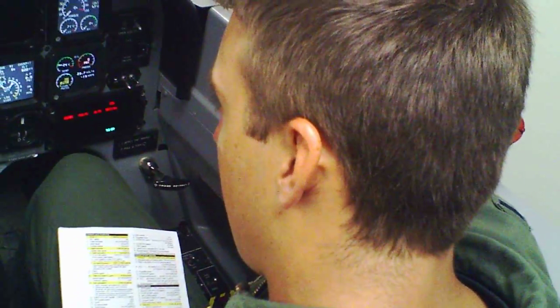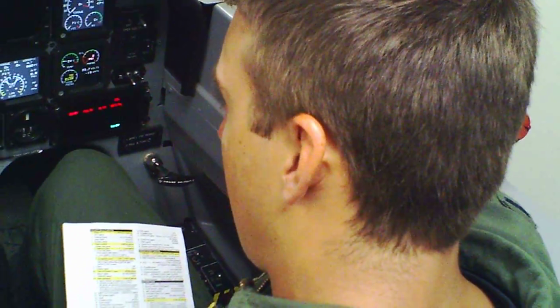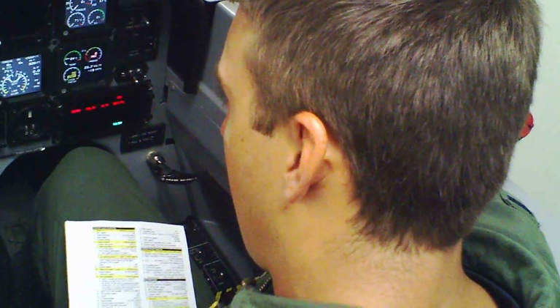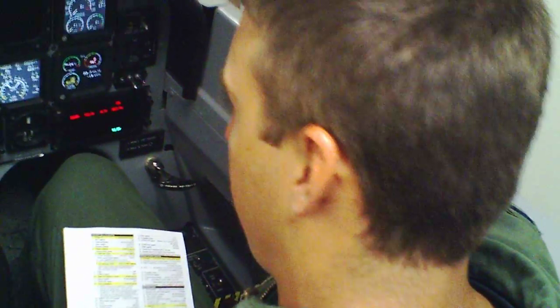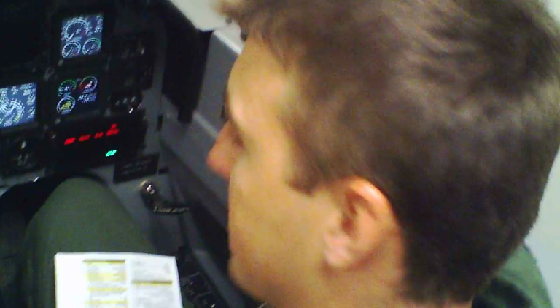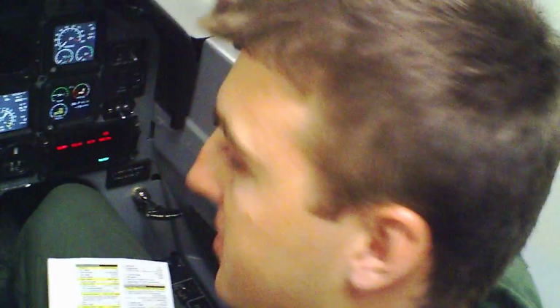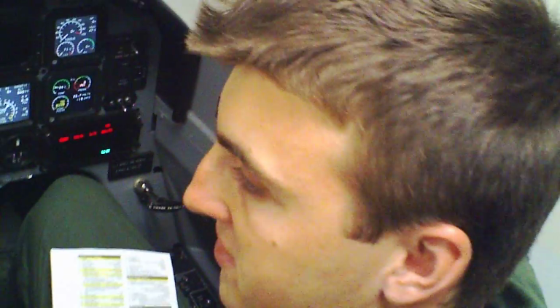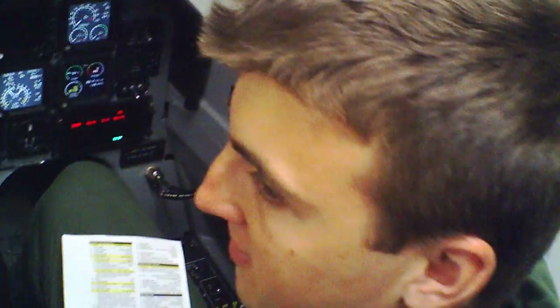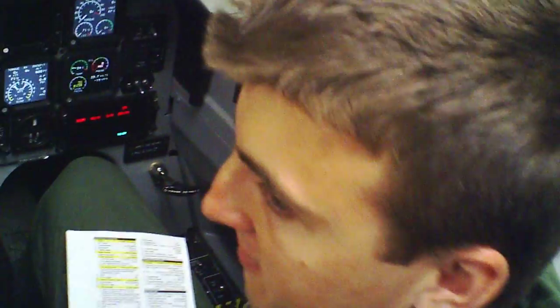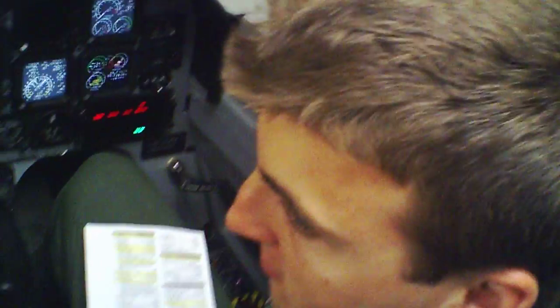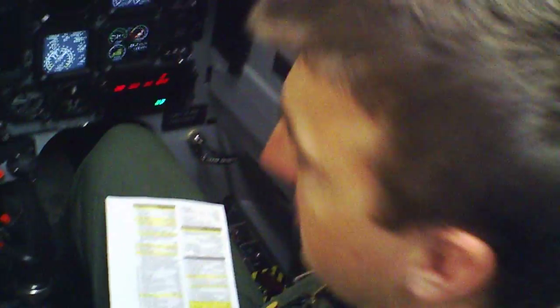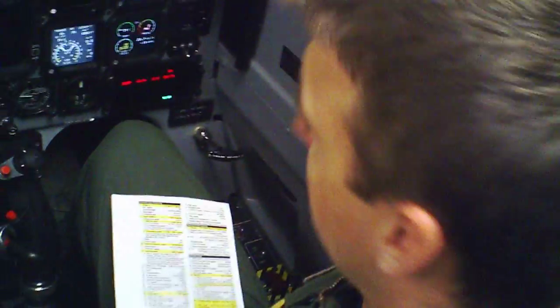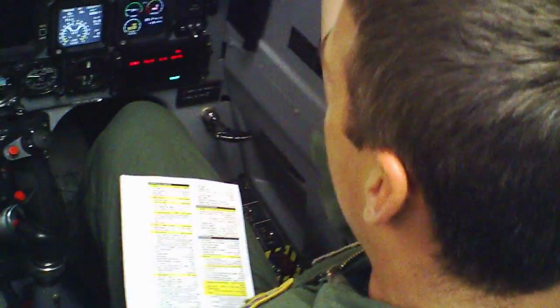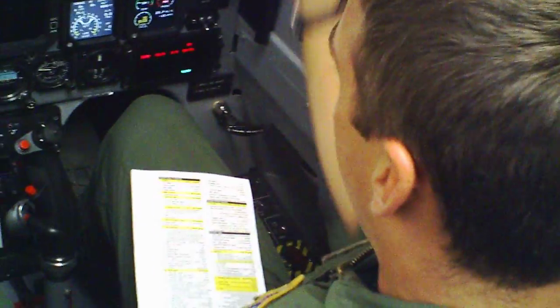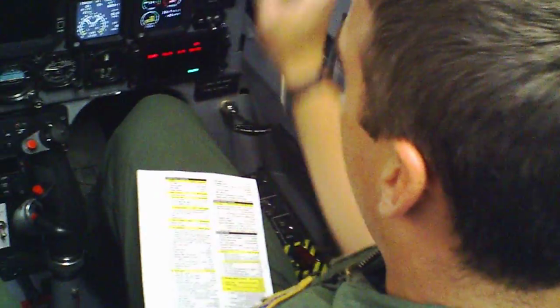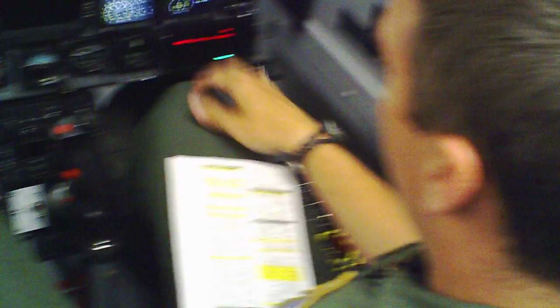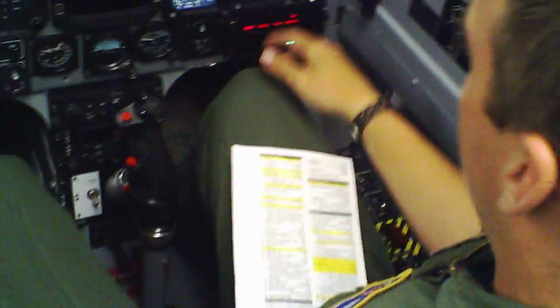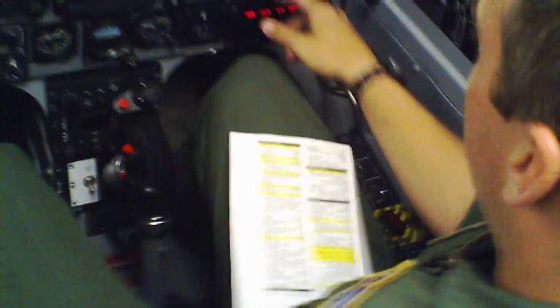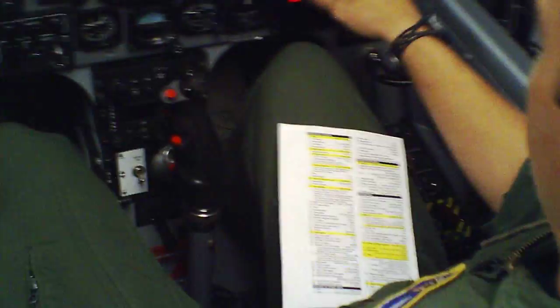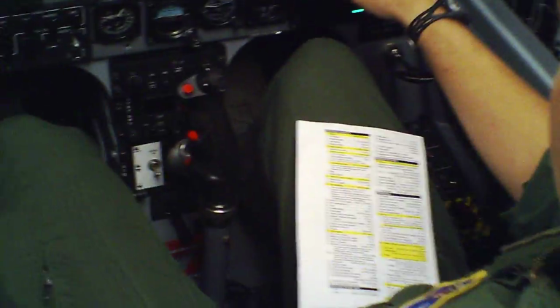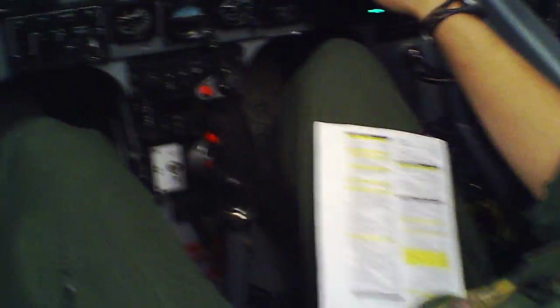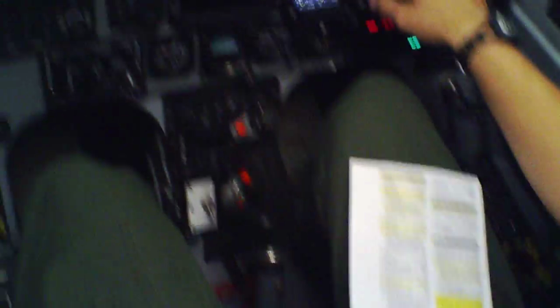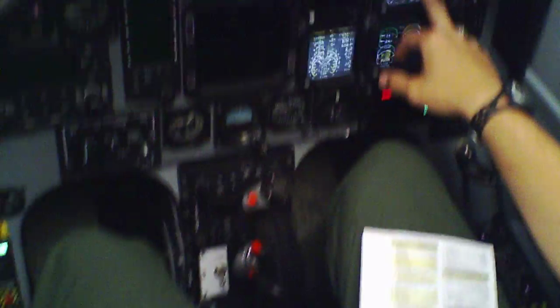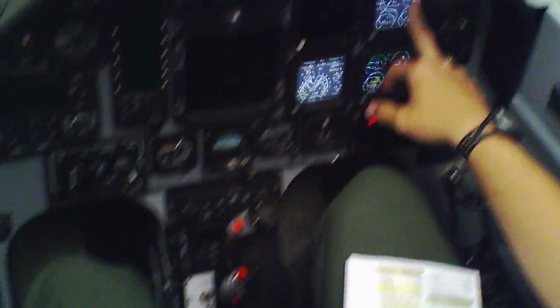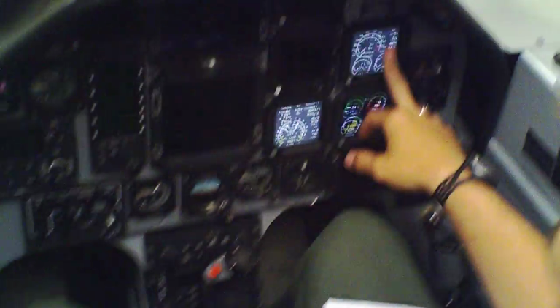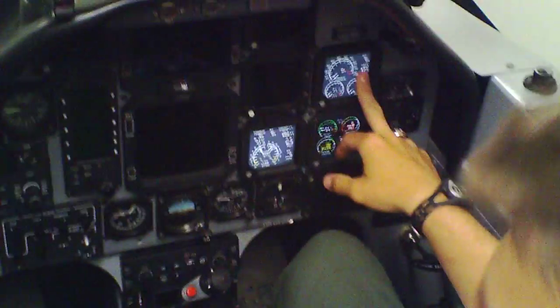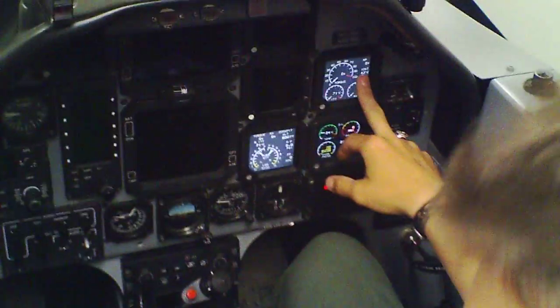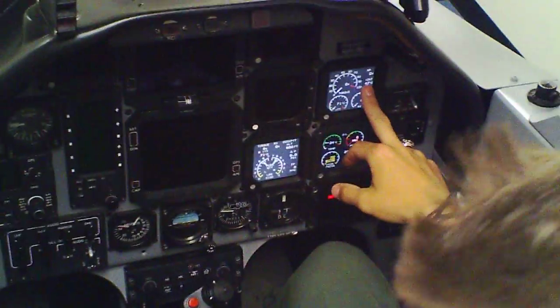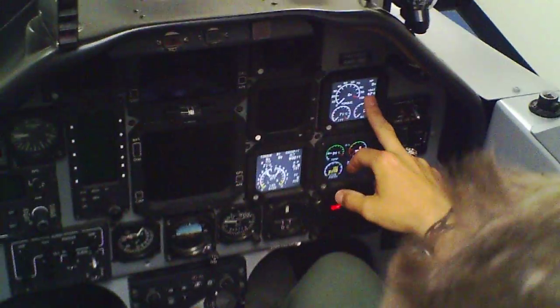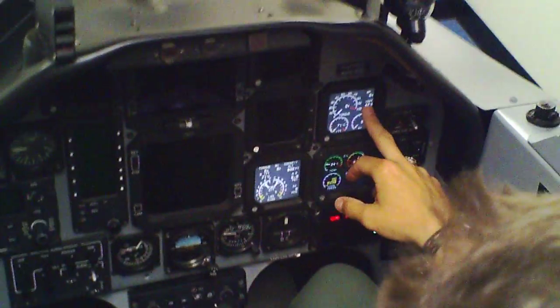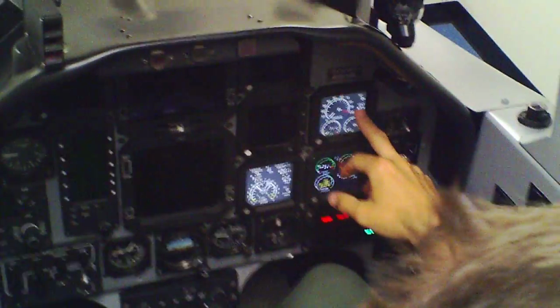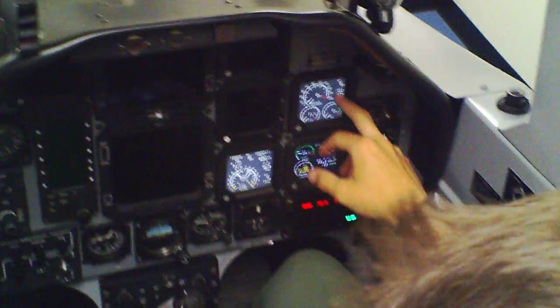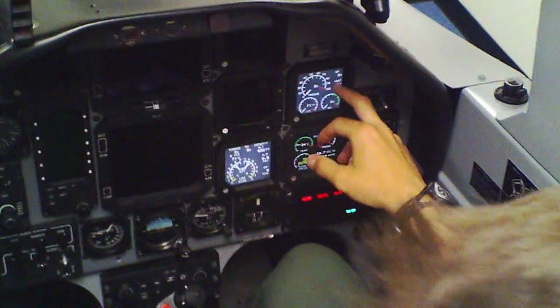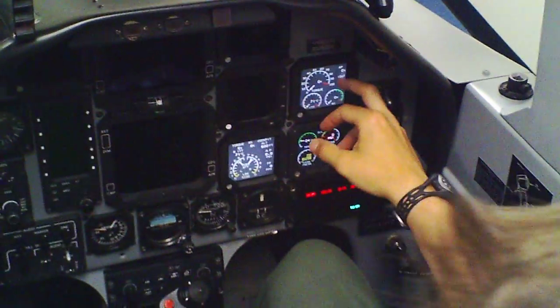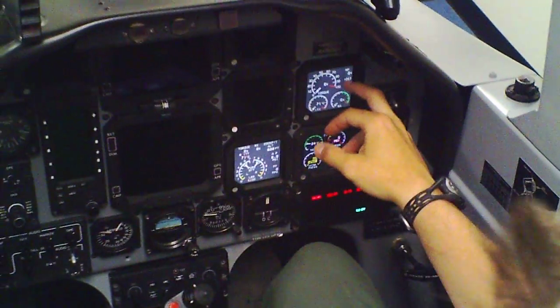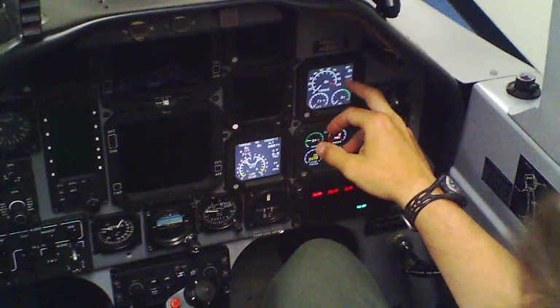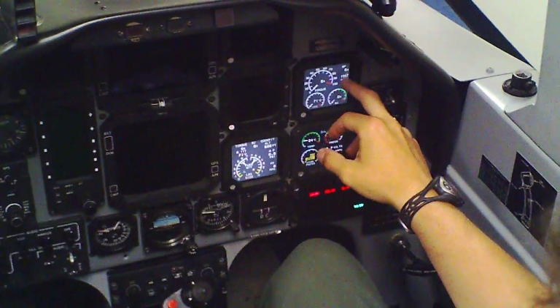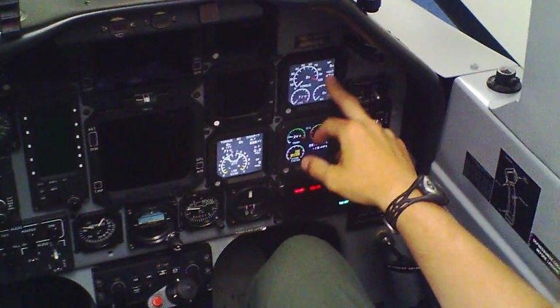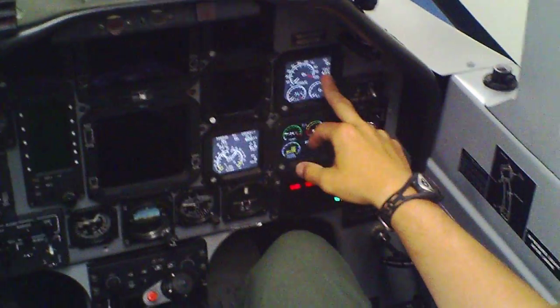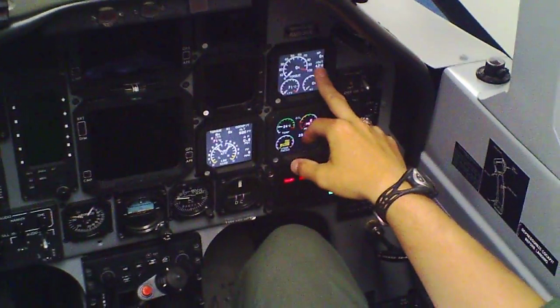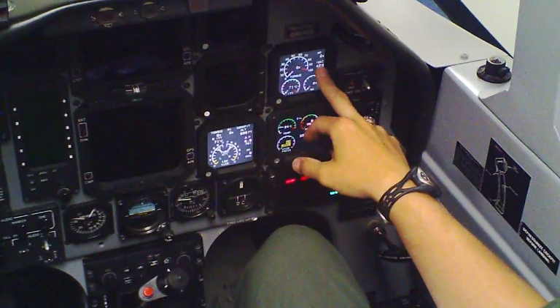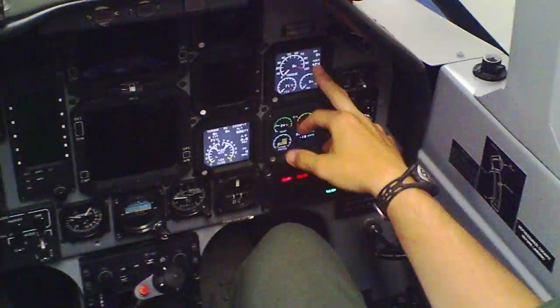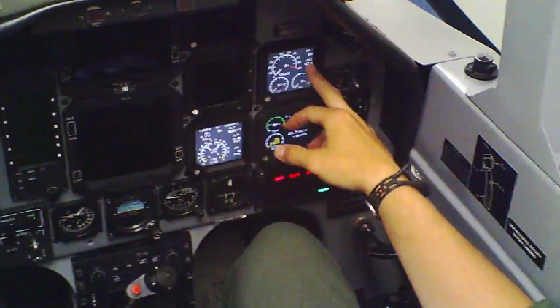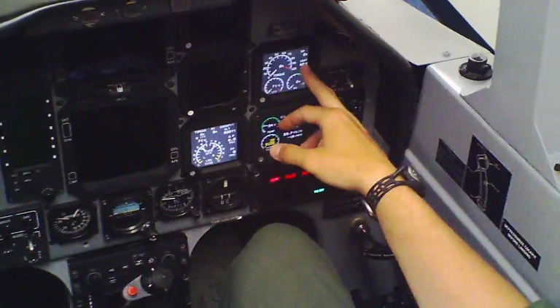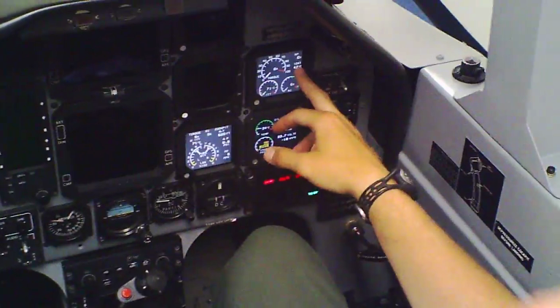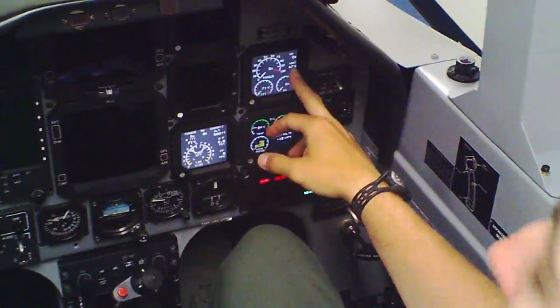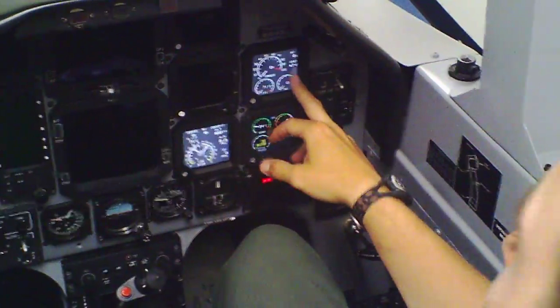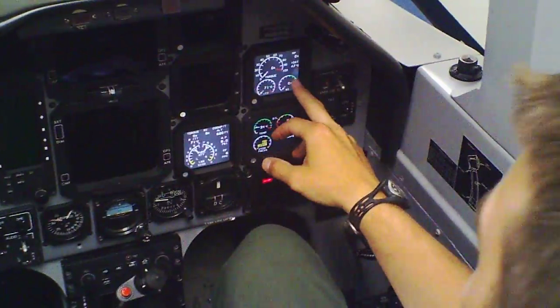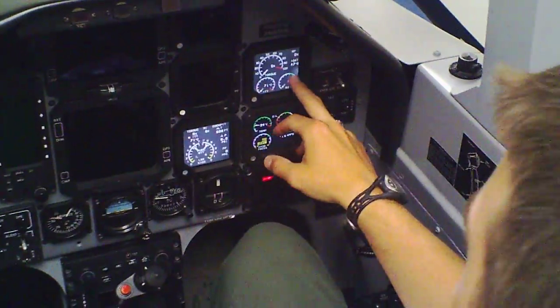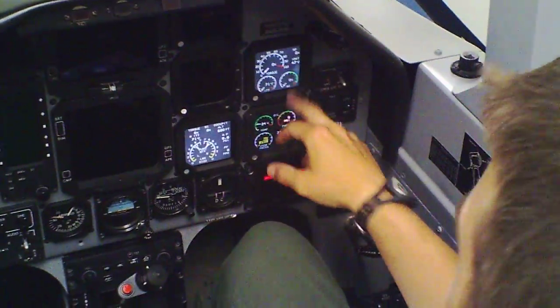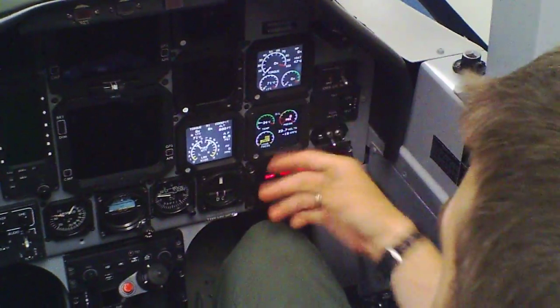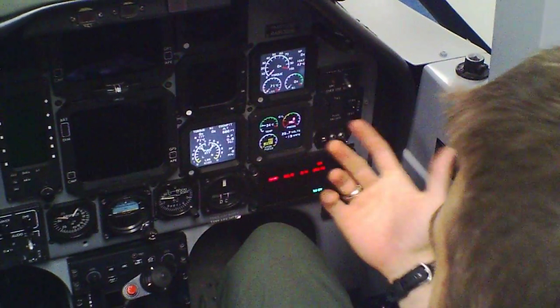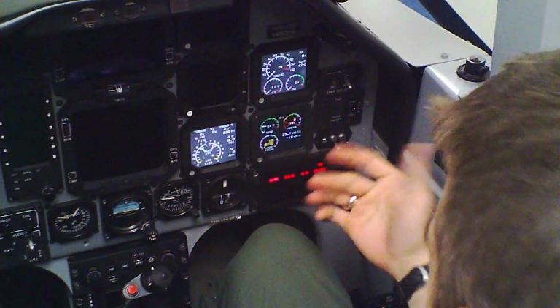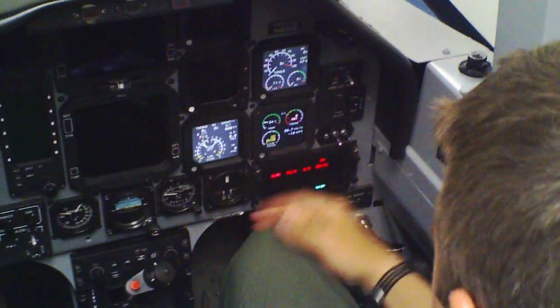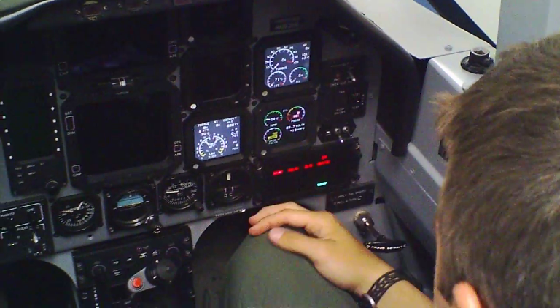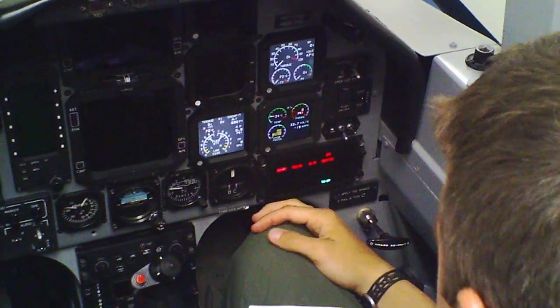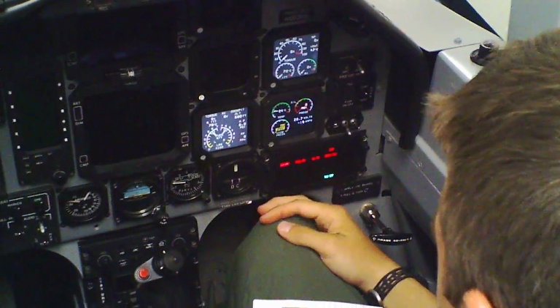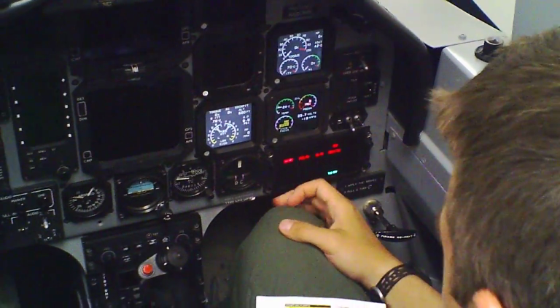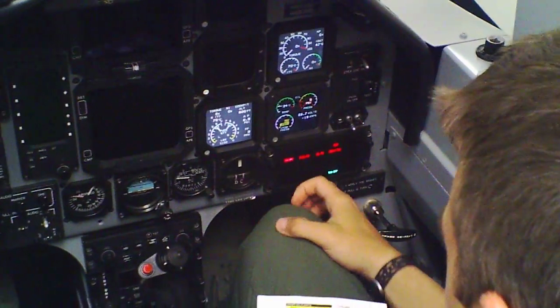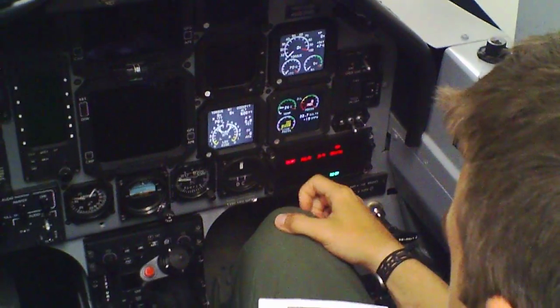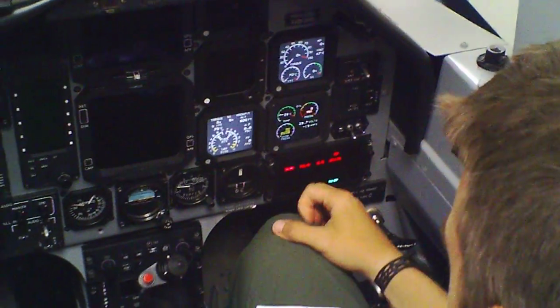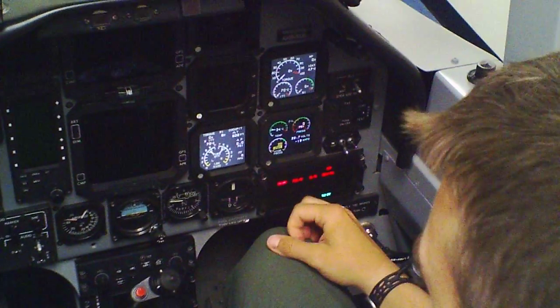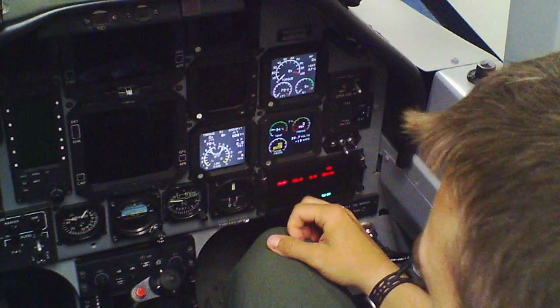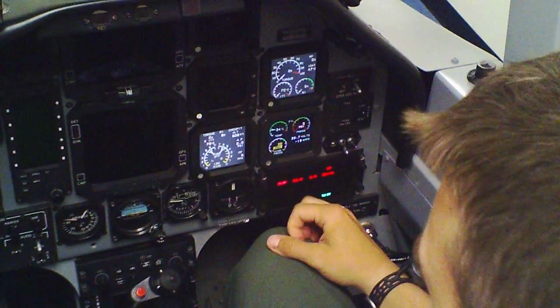Alright, for engine start, the first thing I want to look at is your IOAT before you close your canopy. Make sure that's below 80. In this case, that's a 47. We're good to go.